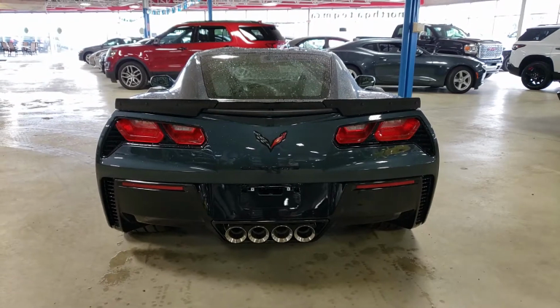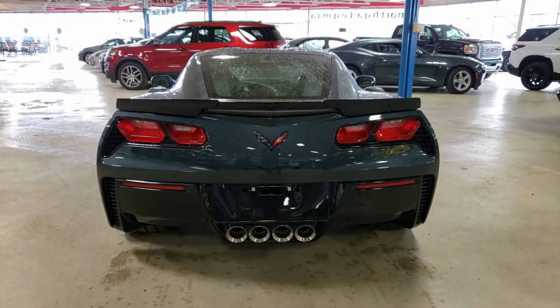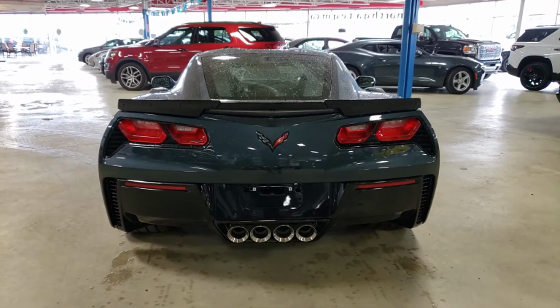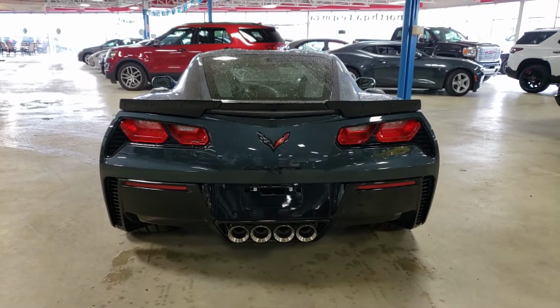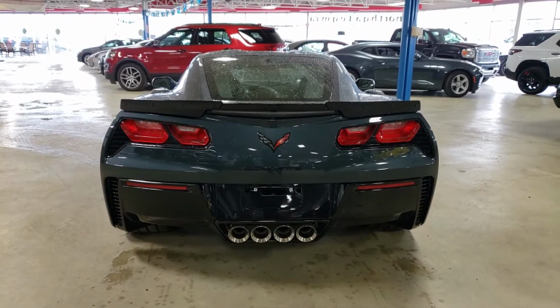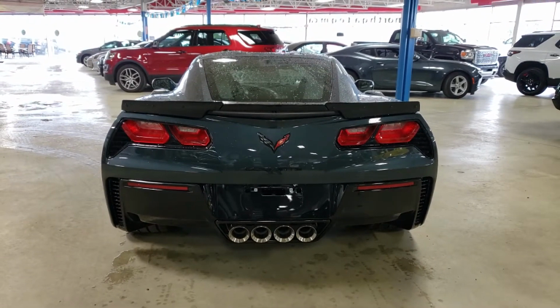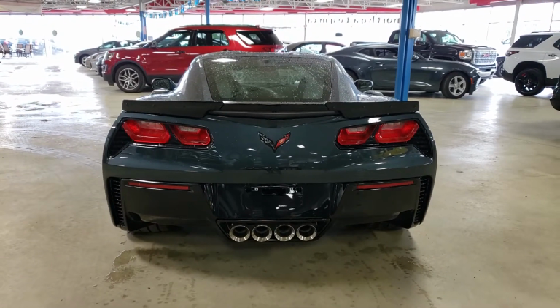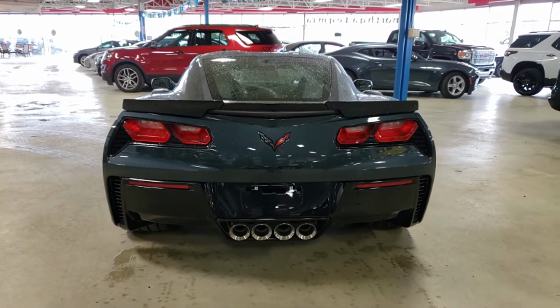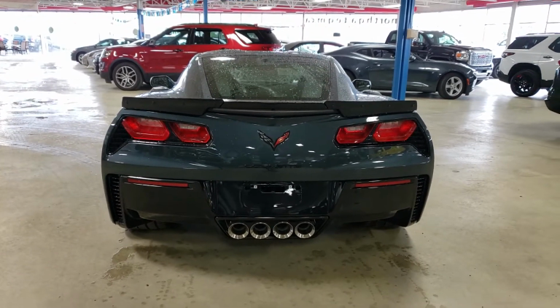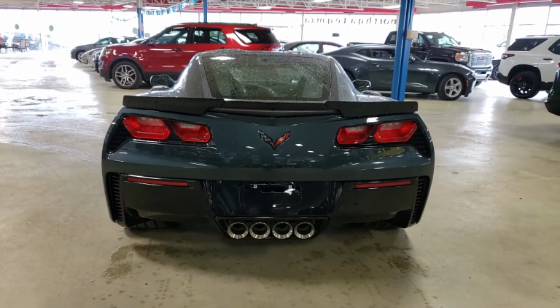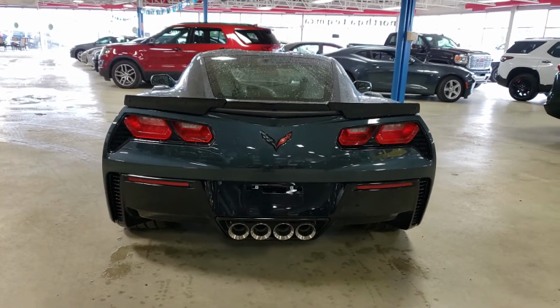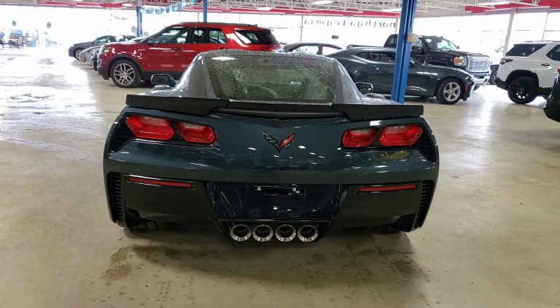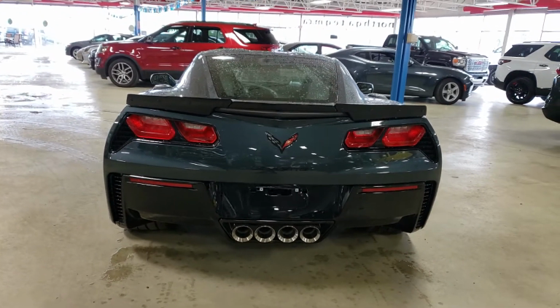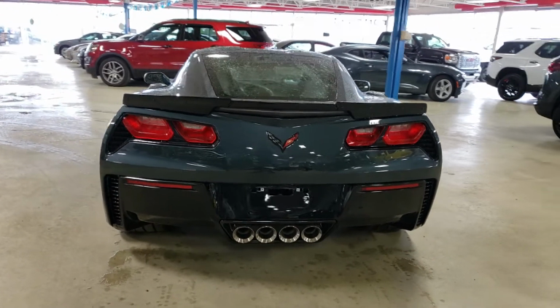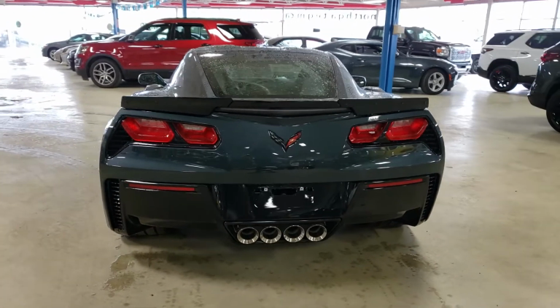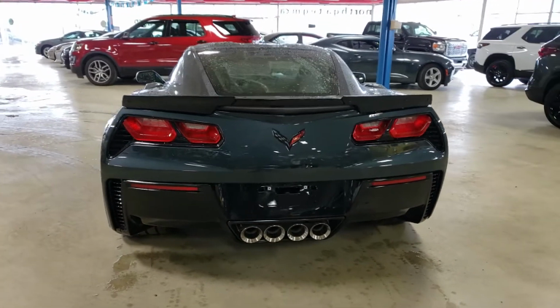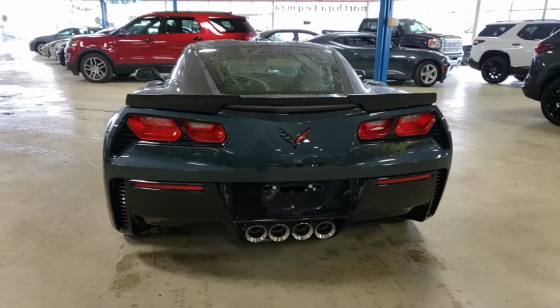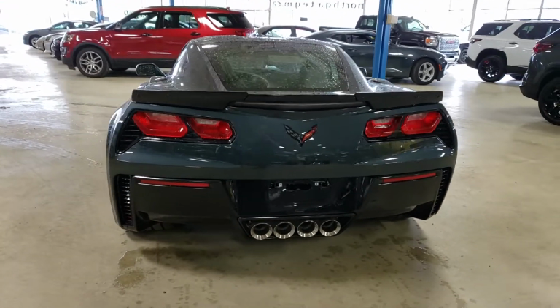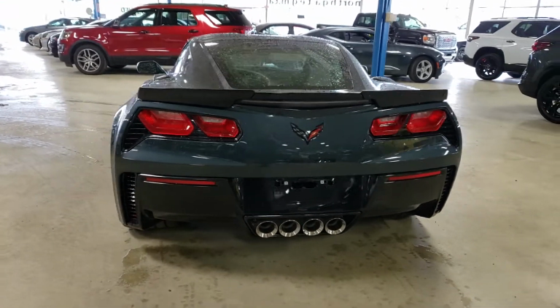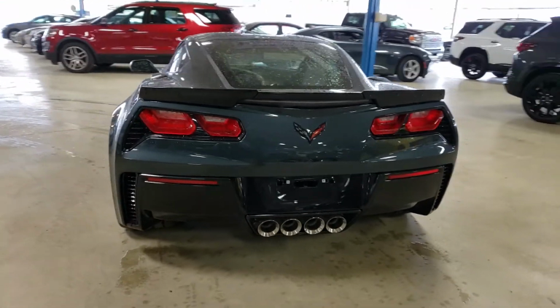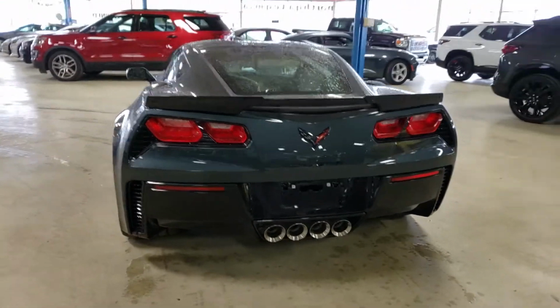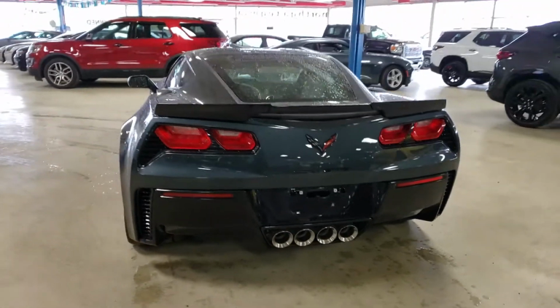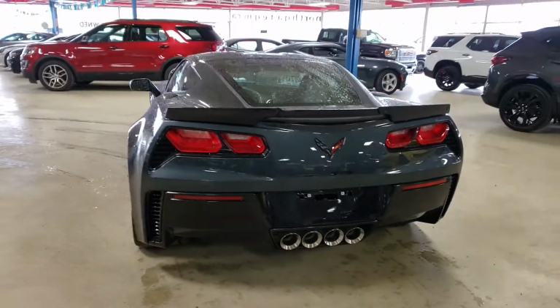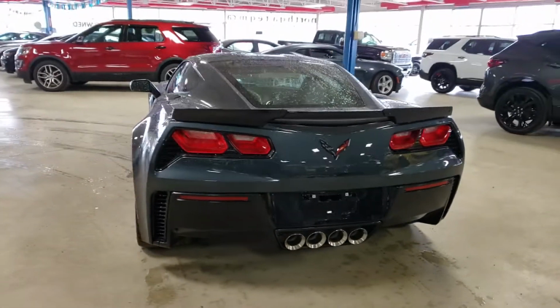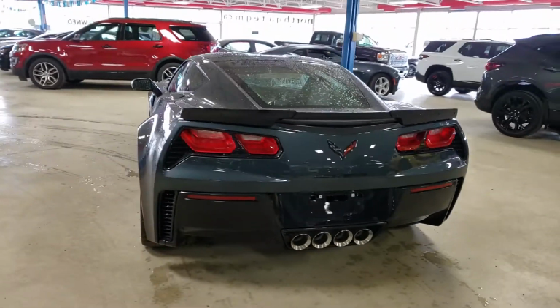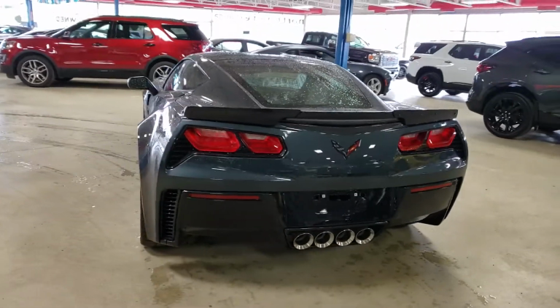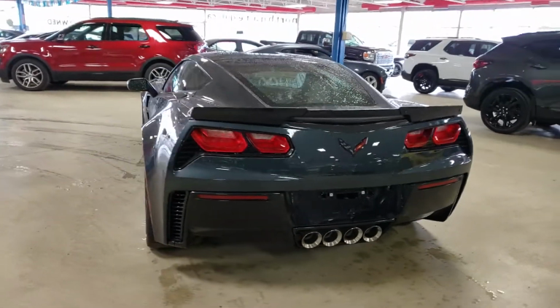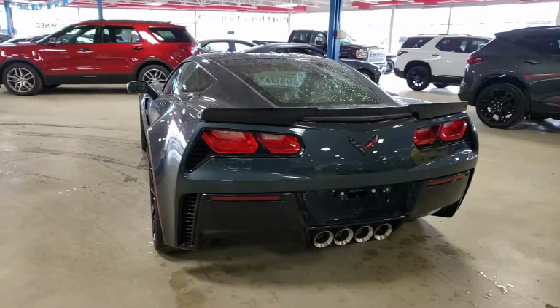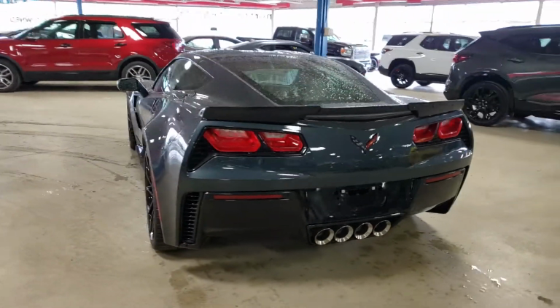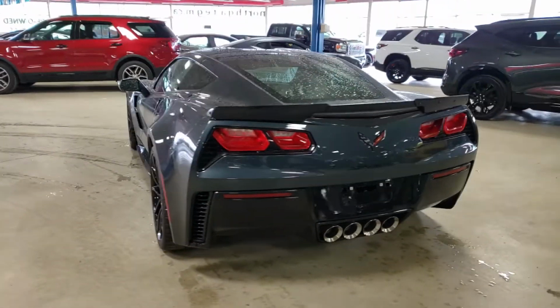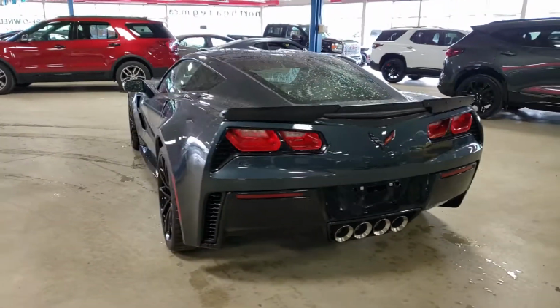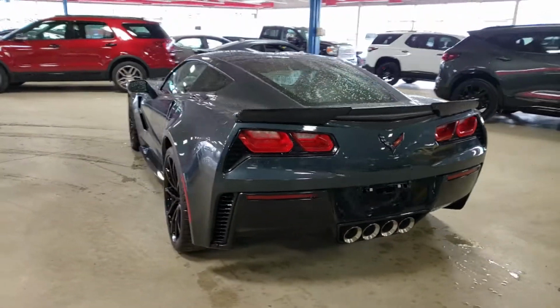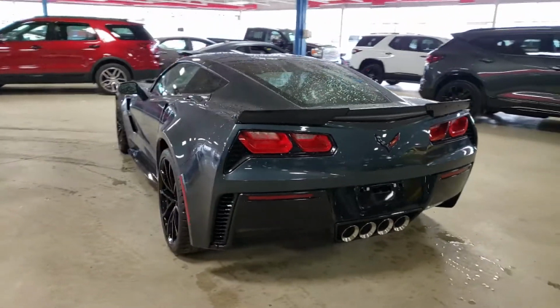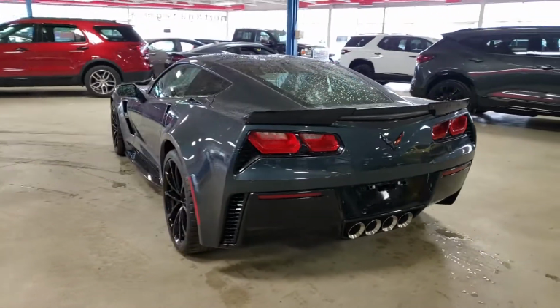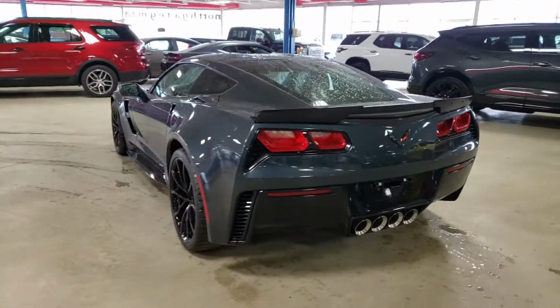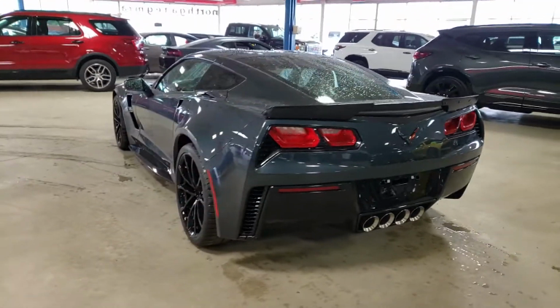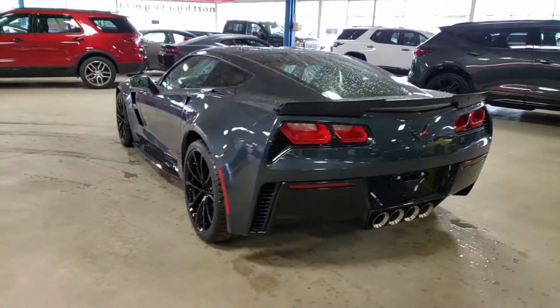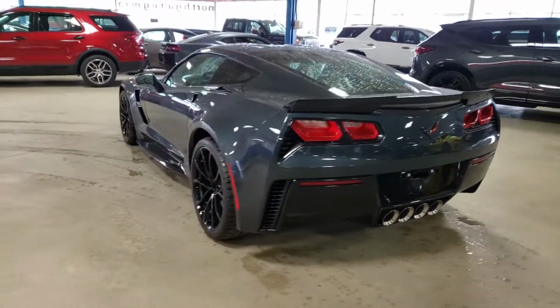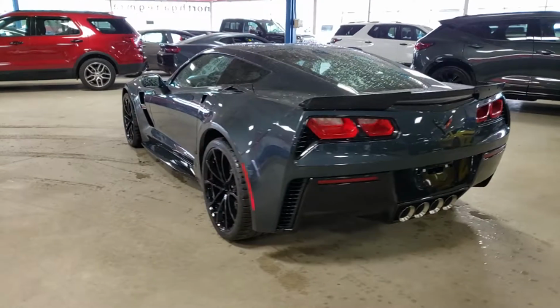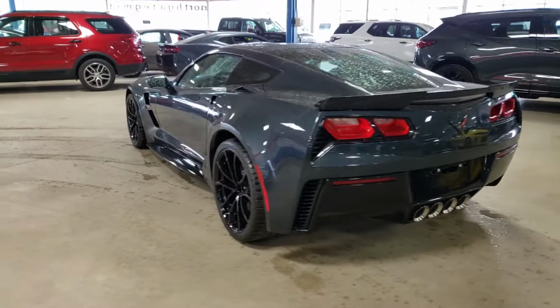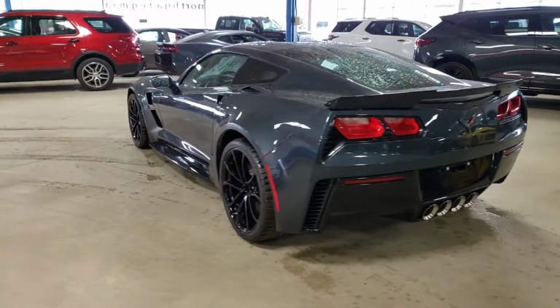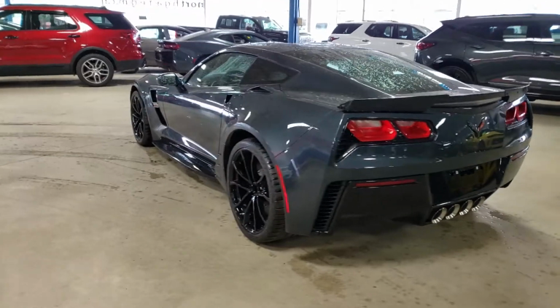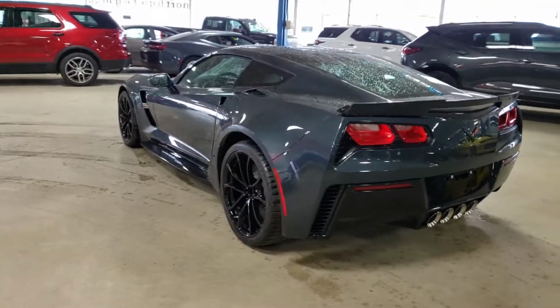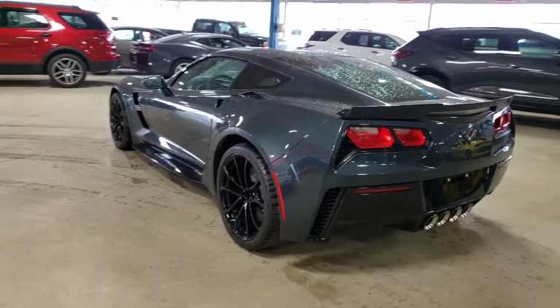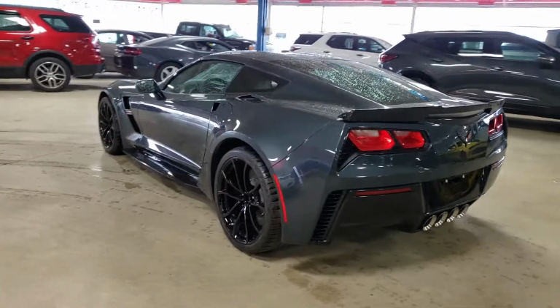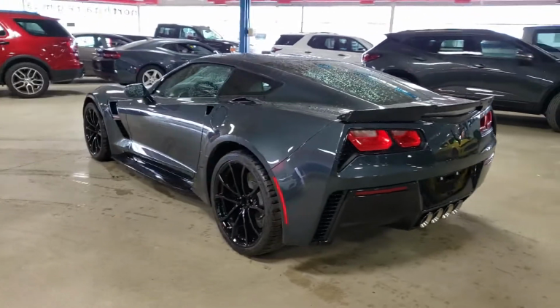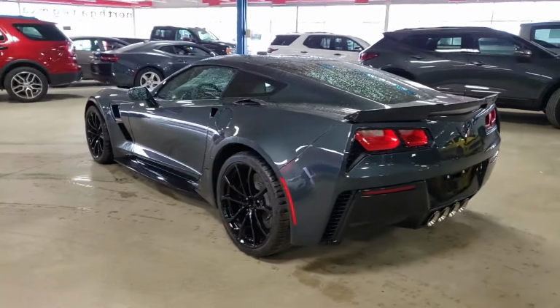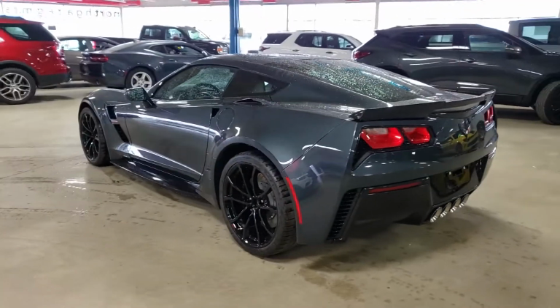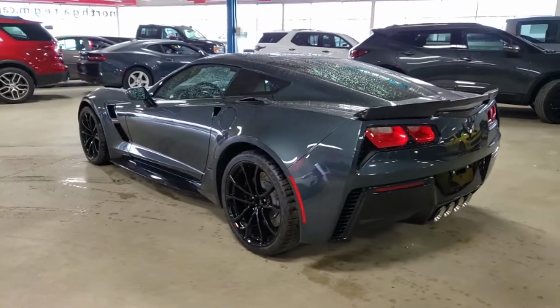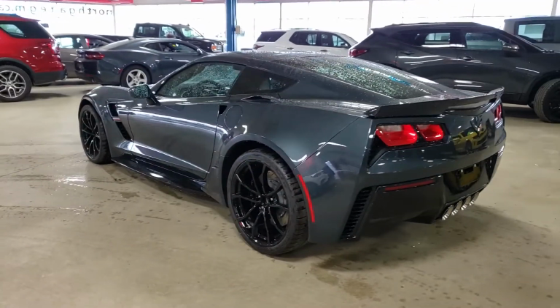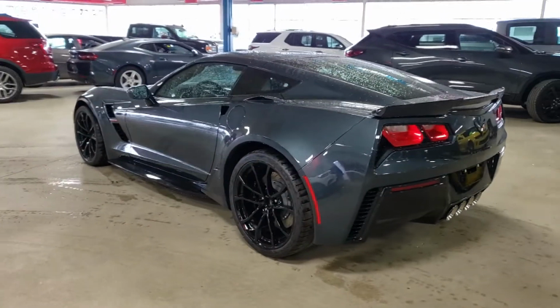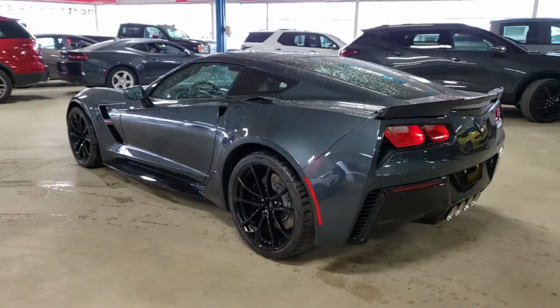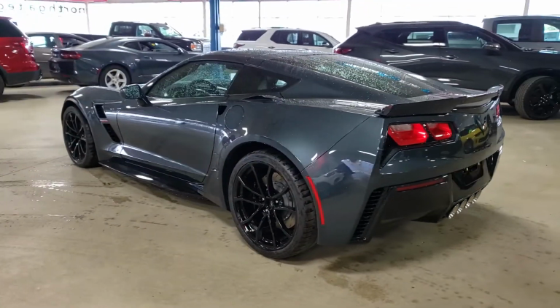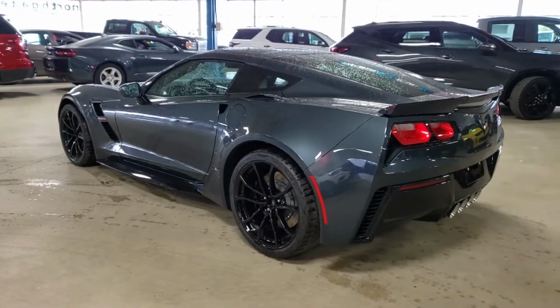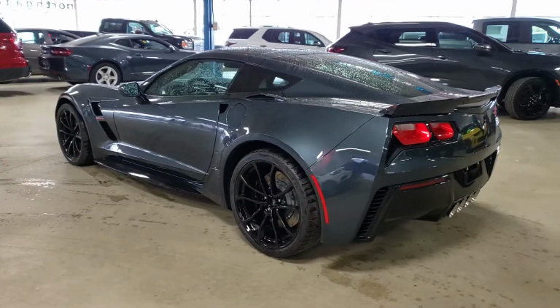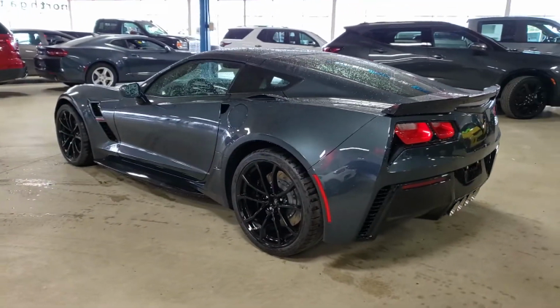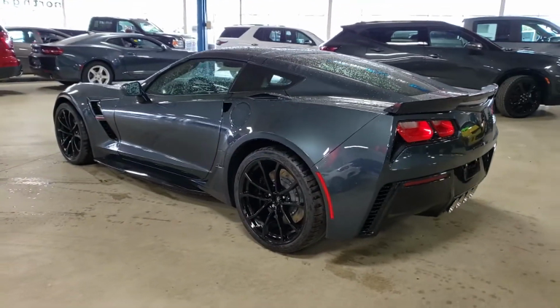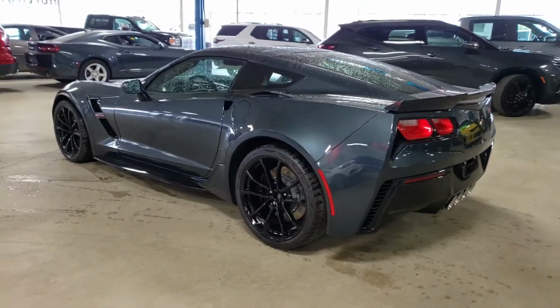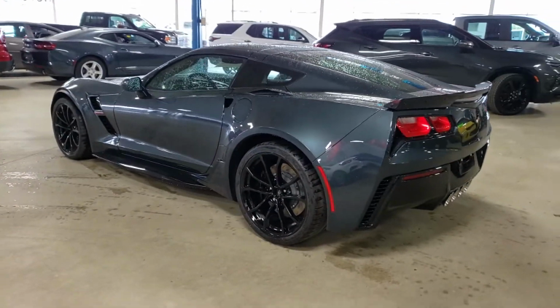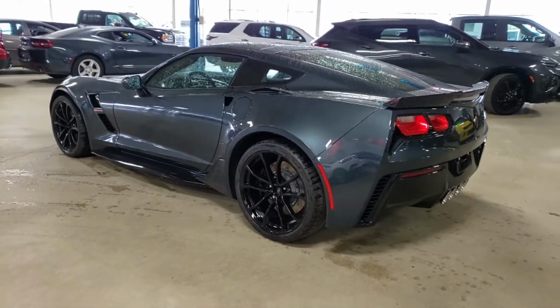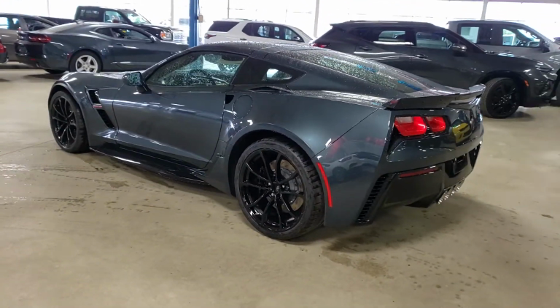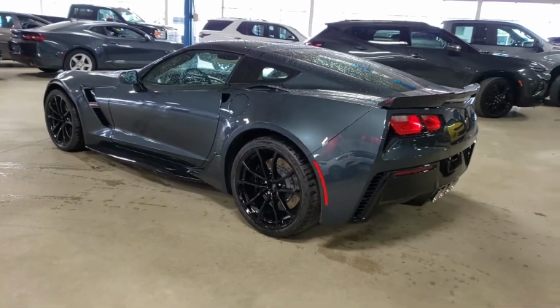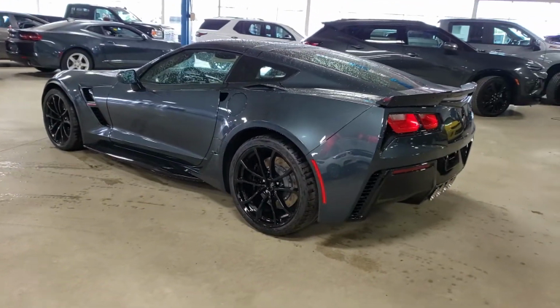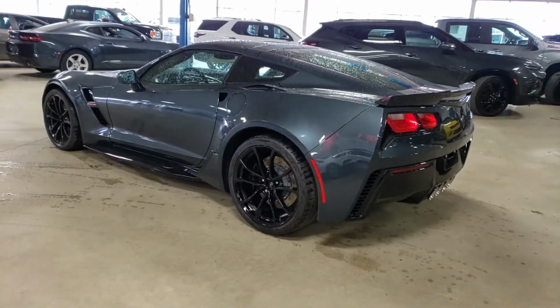You can actually adjust the exhaust with the mode selector on the interior — I'll show you that in just a minute. You can make it pretty loud or pretty quiet, depending on whether you want to wake up your neighbors when you get home late at night.